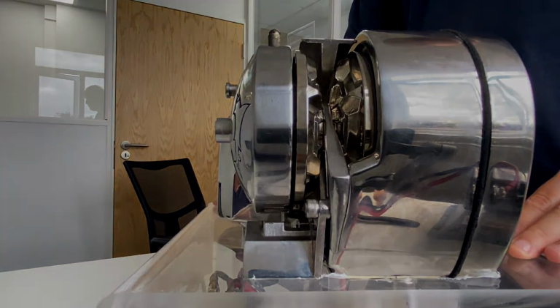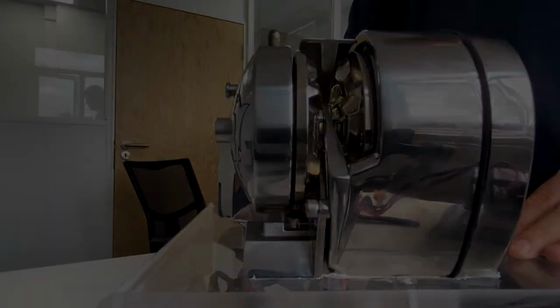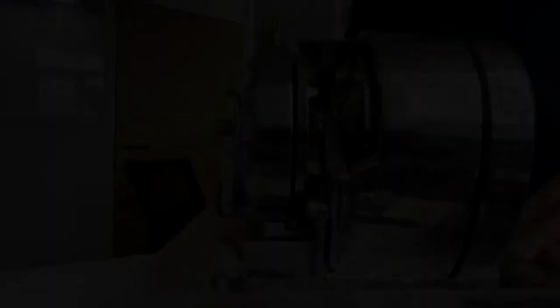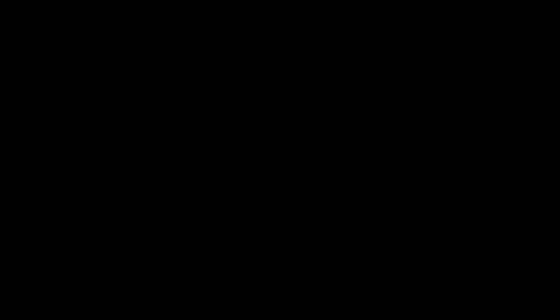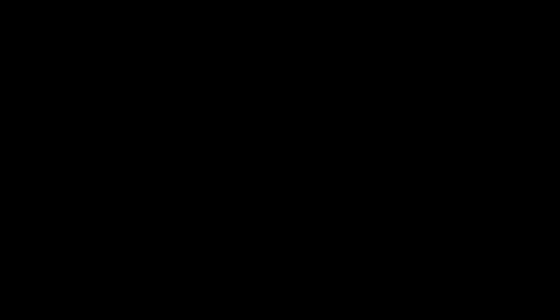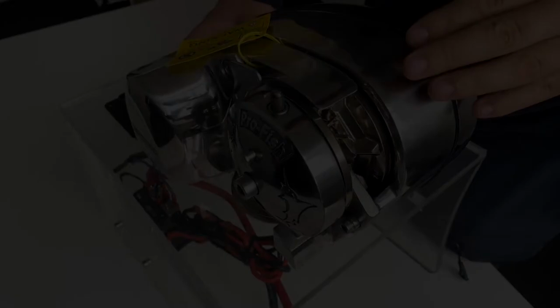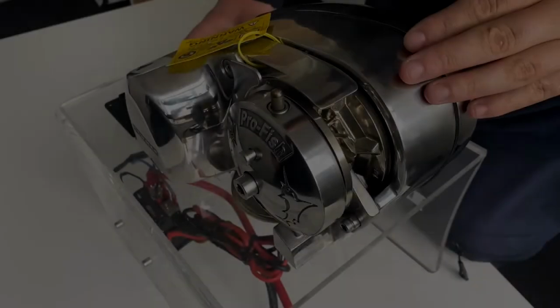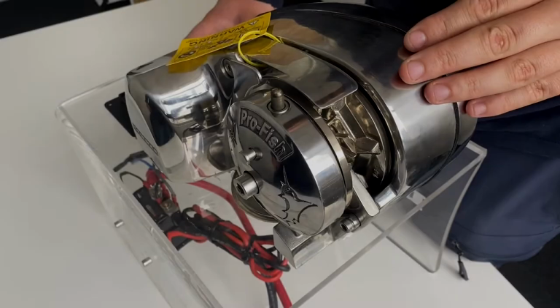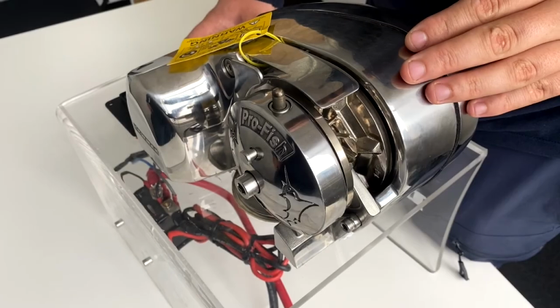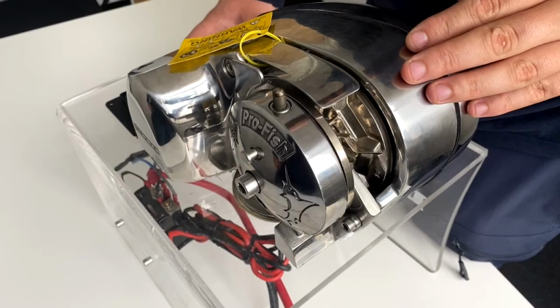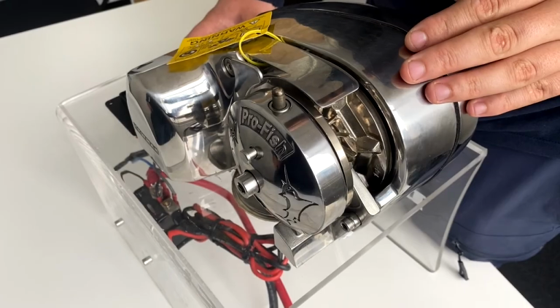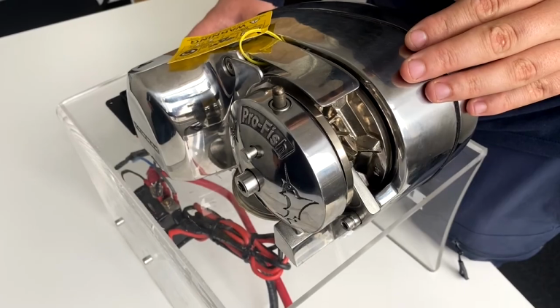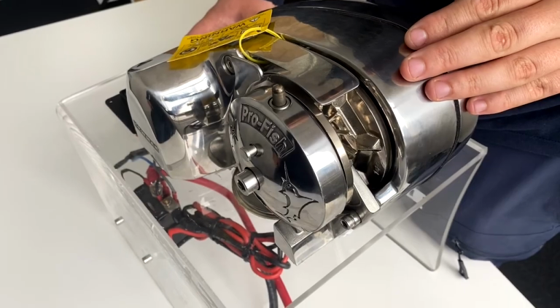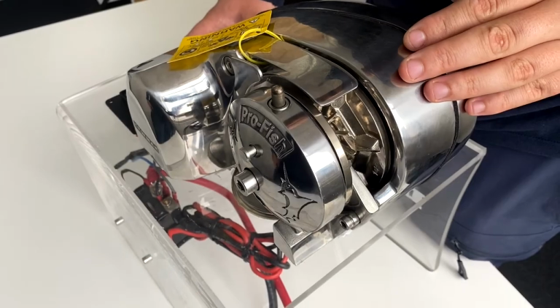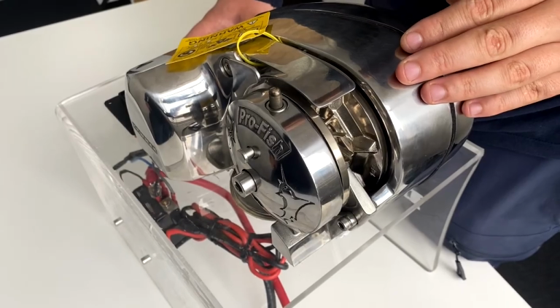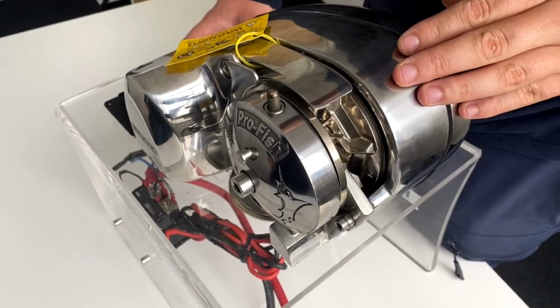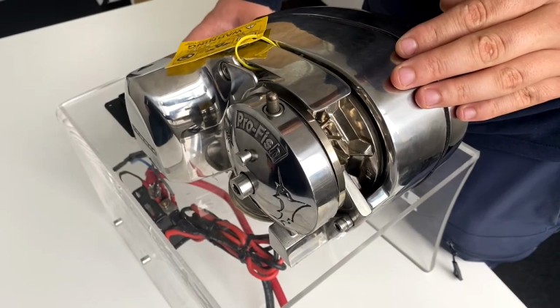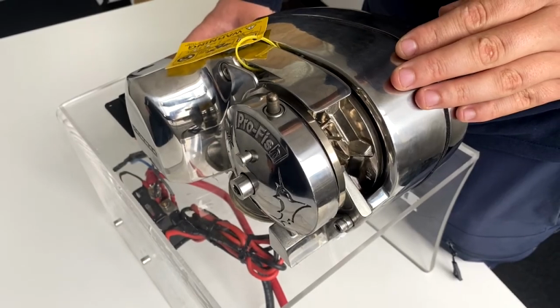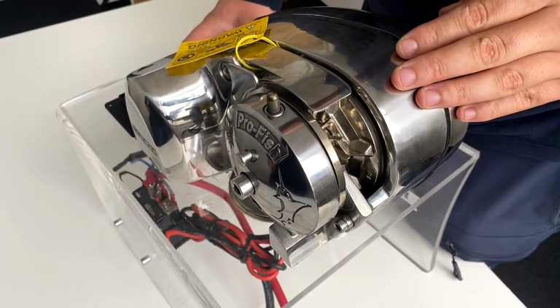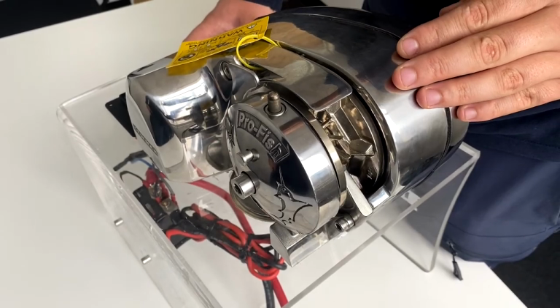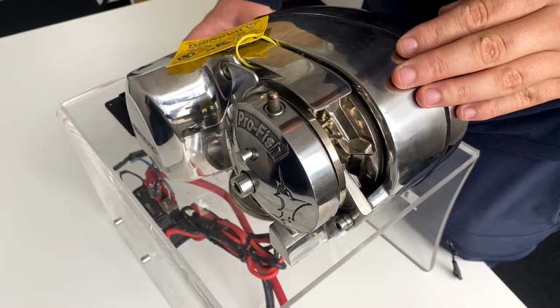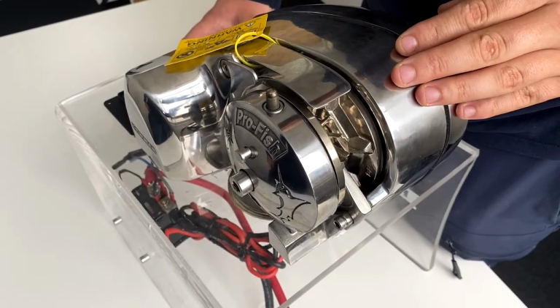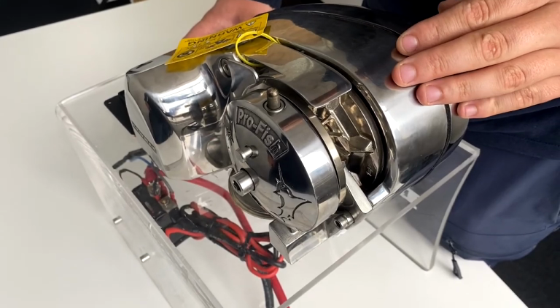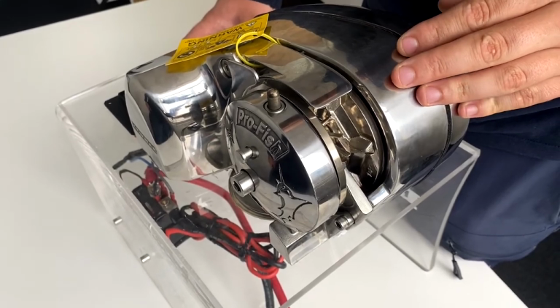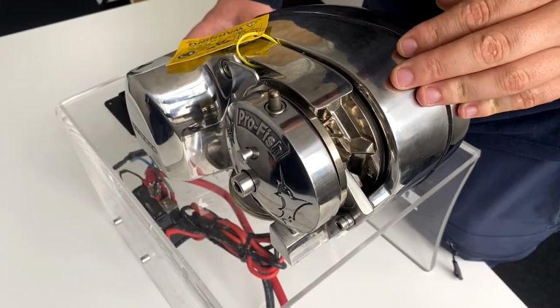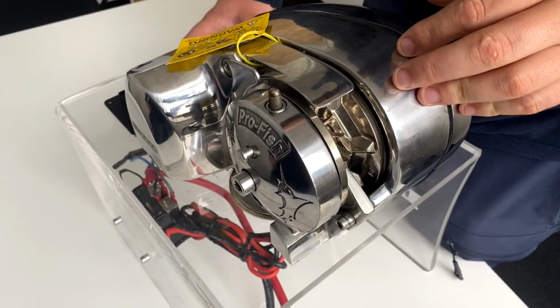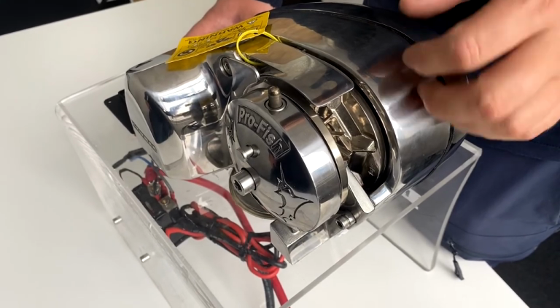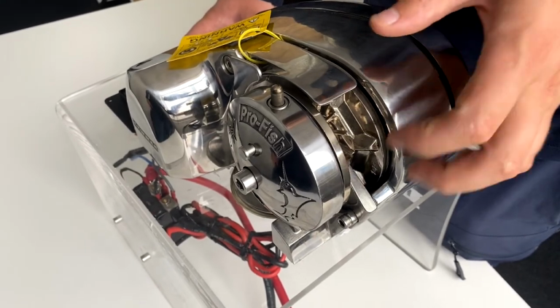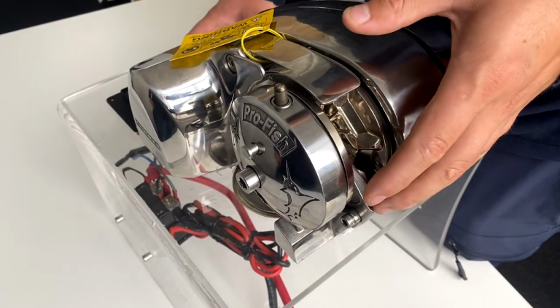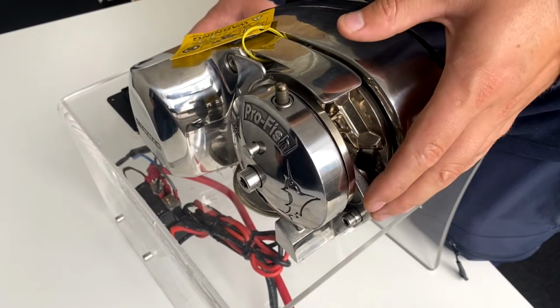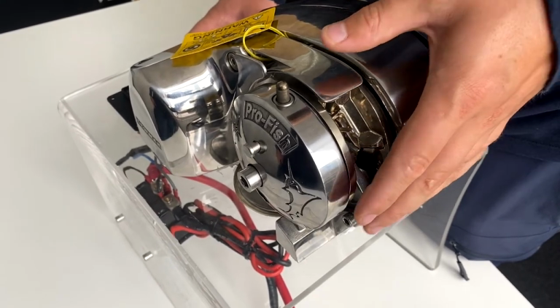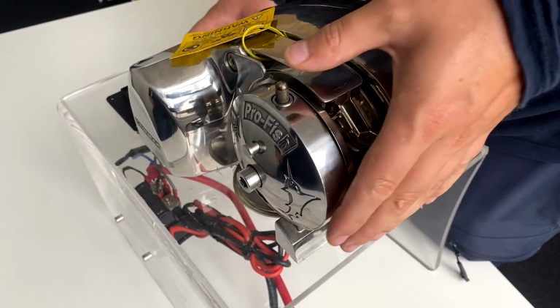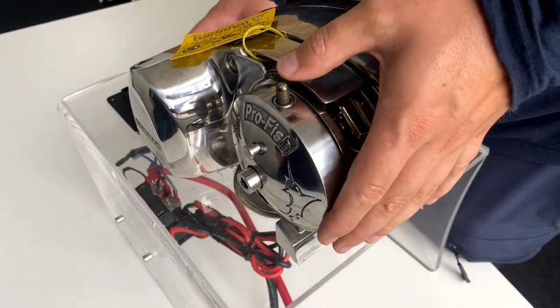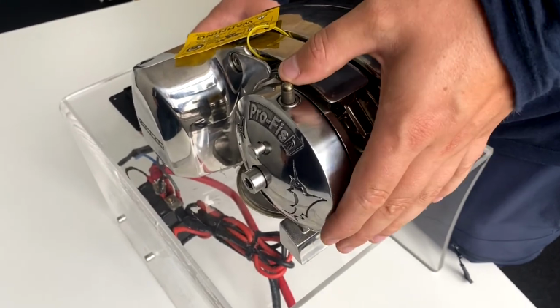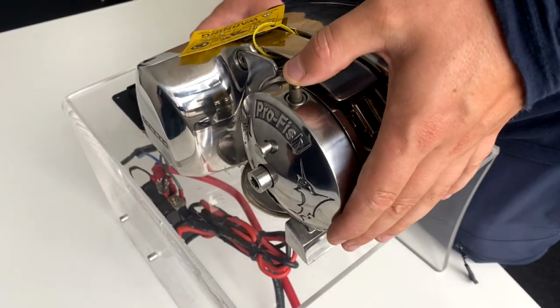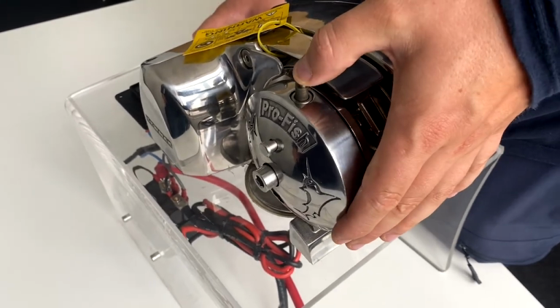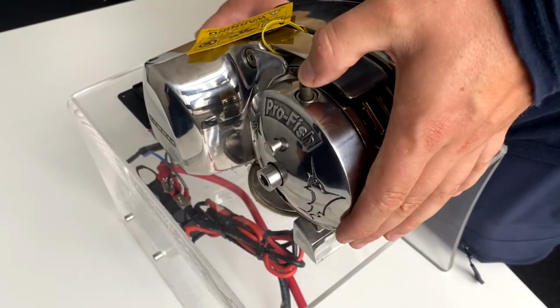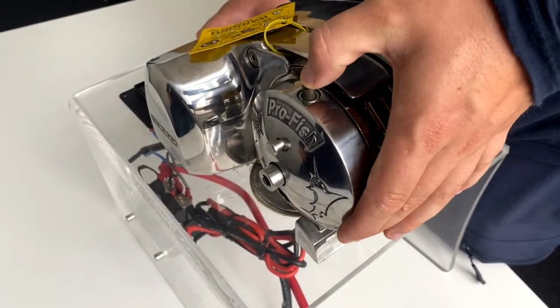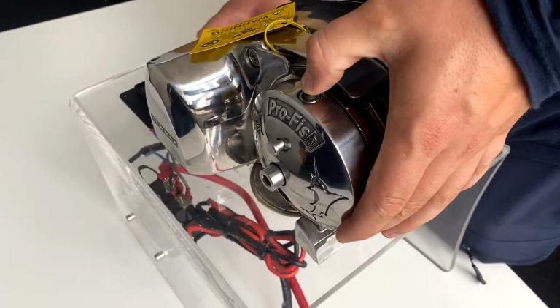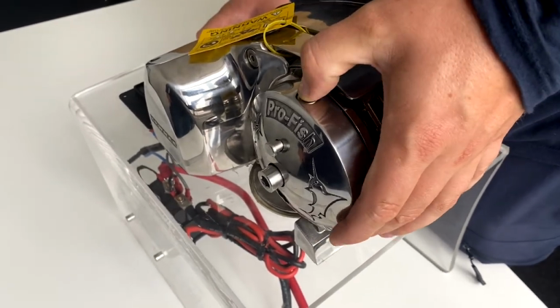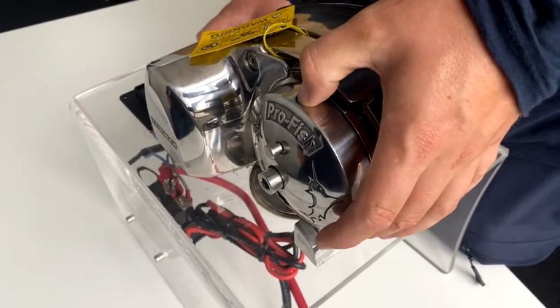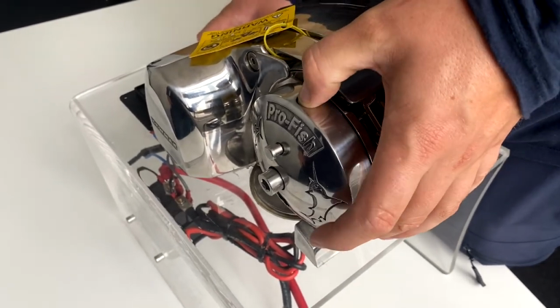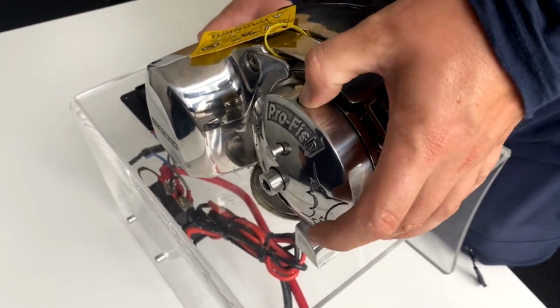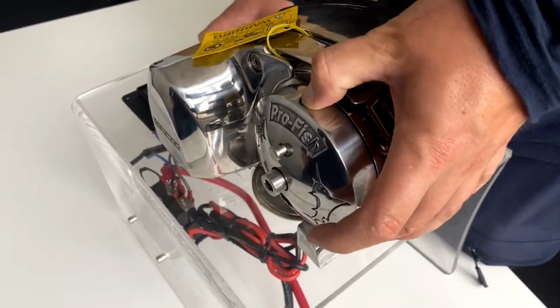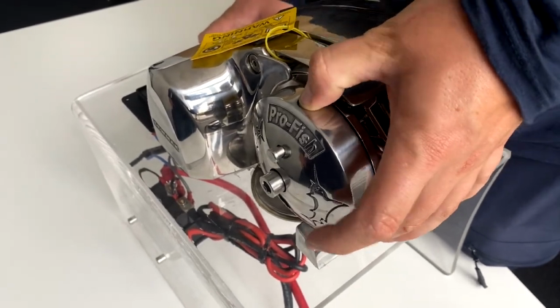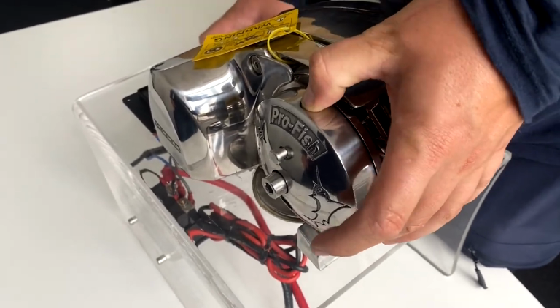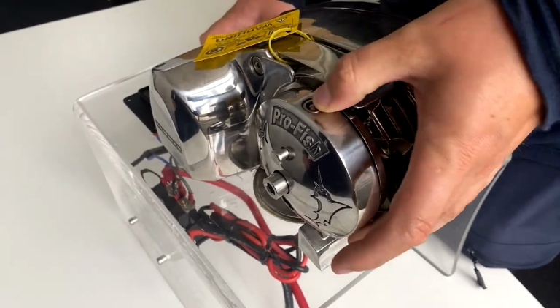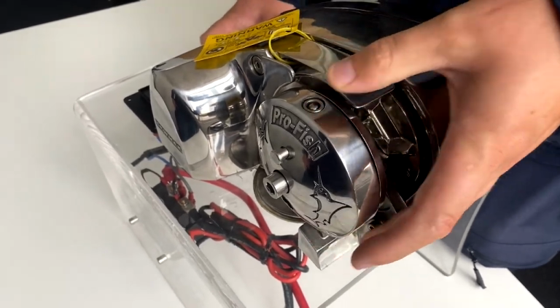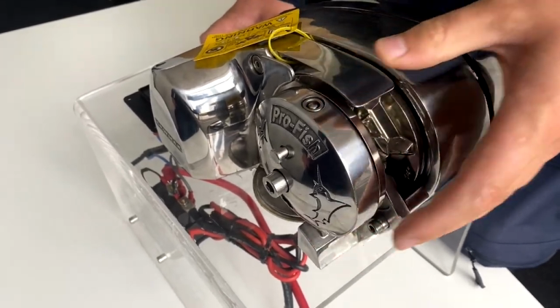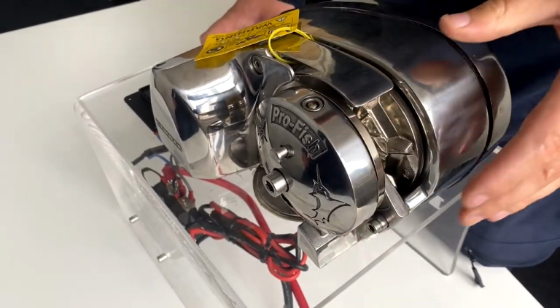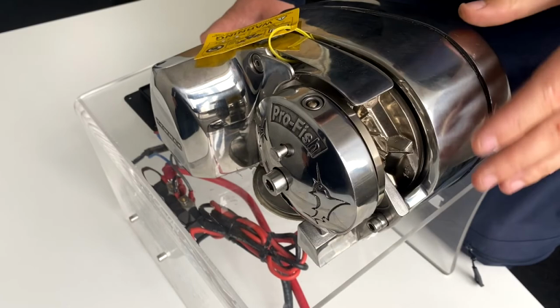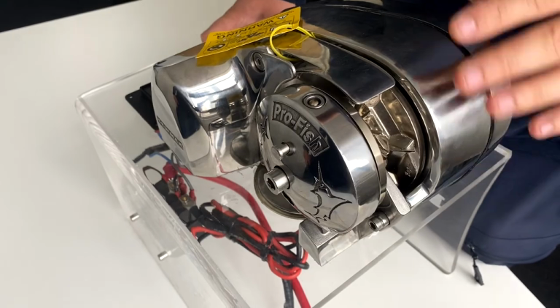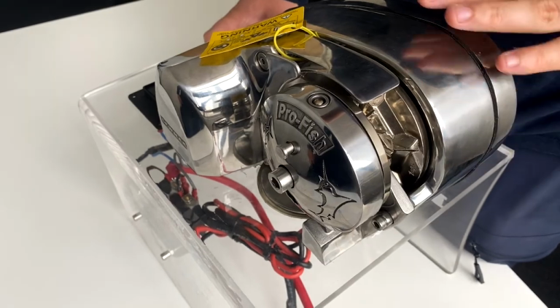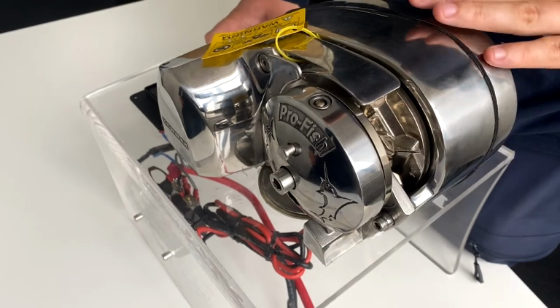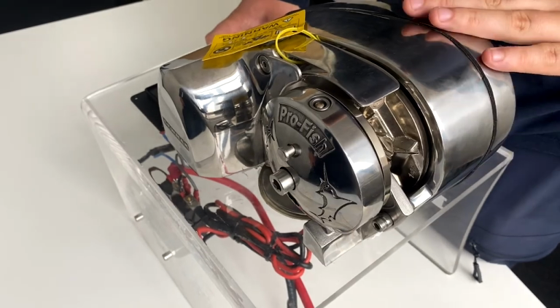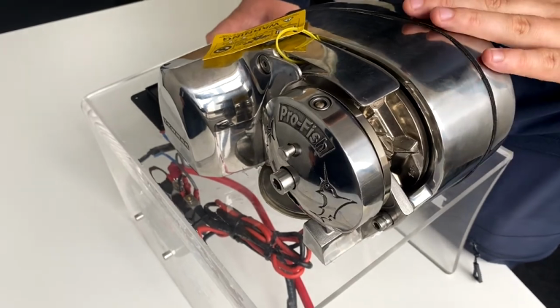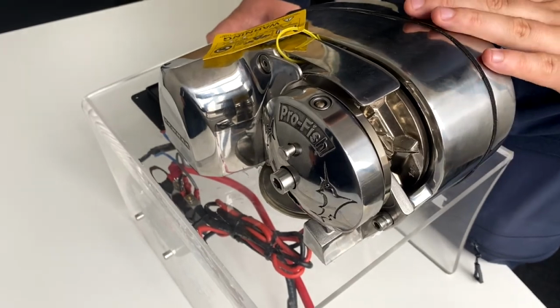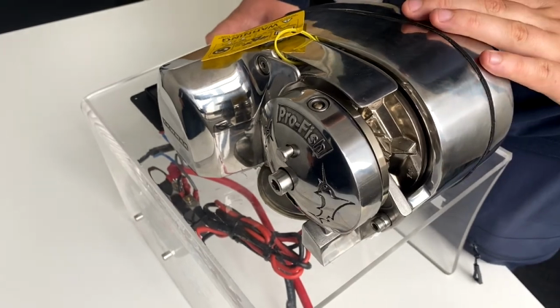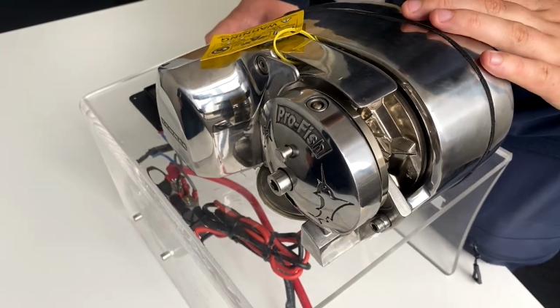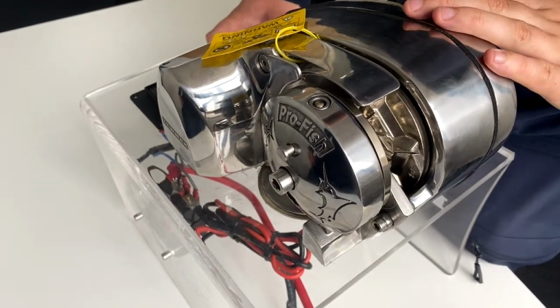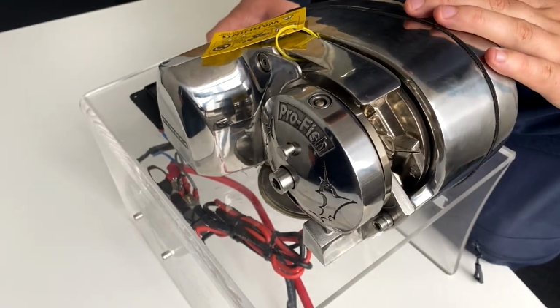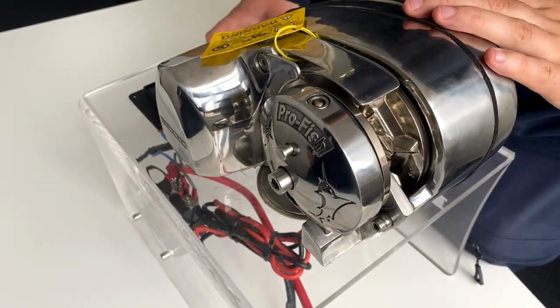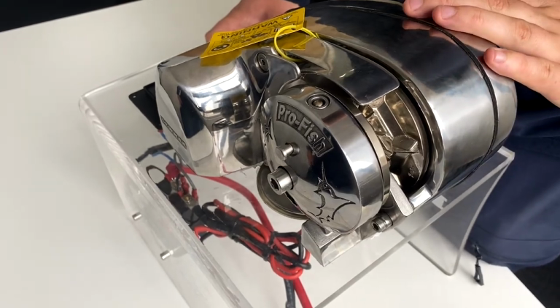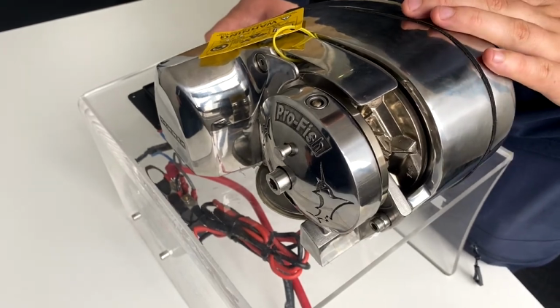To take it out of automatic free-fall, all you need to do is push this pin down, and now it's back into normal operation.